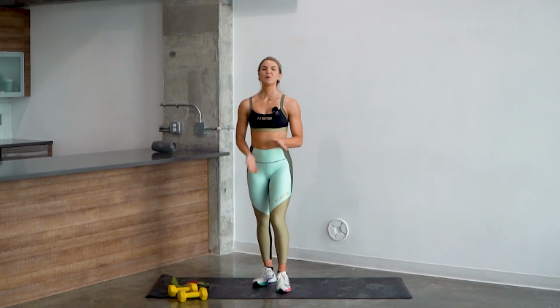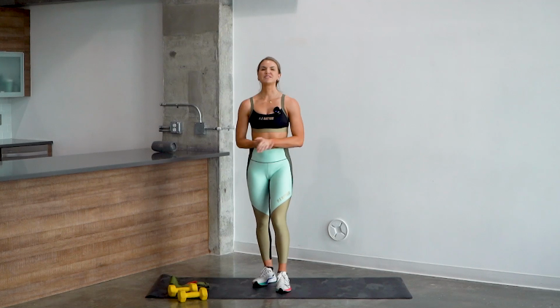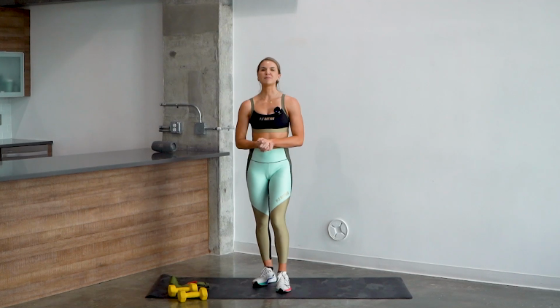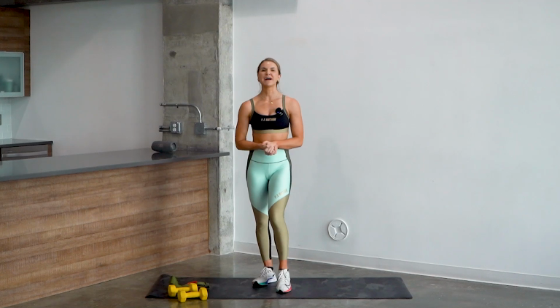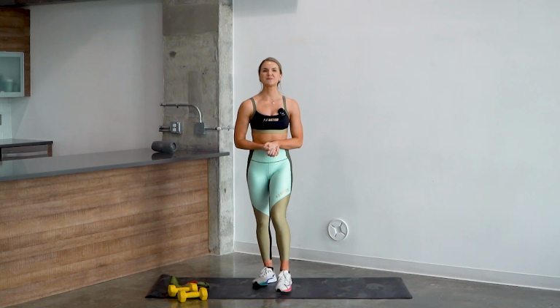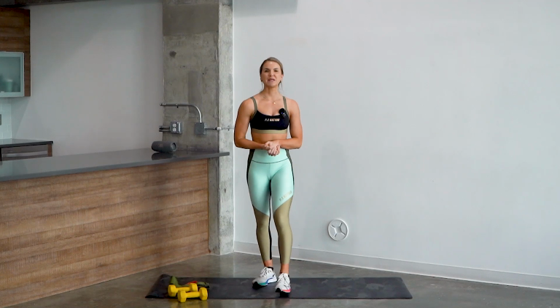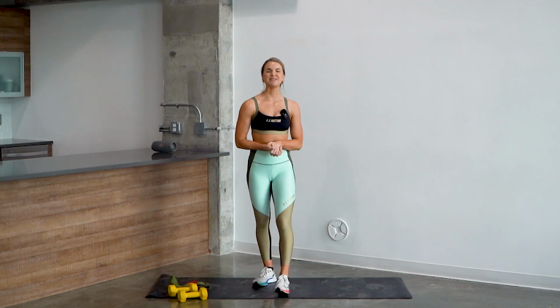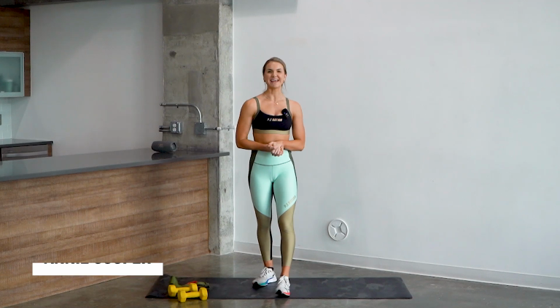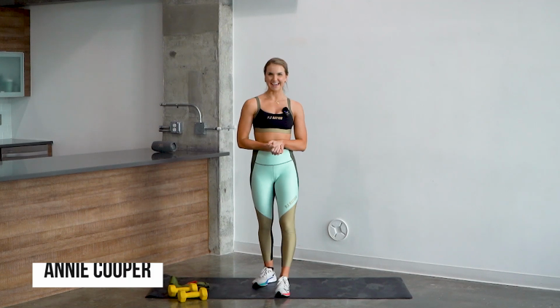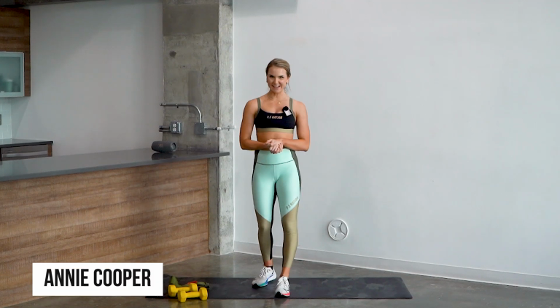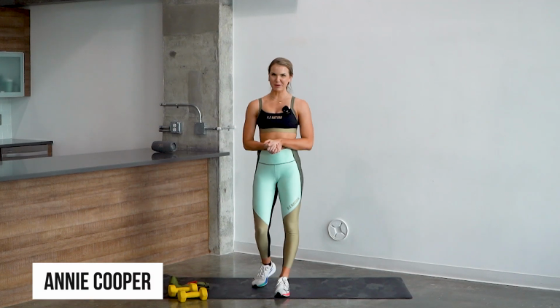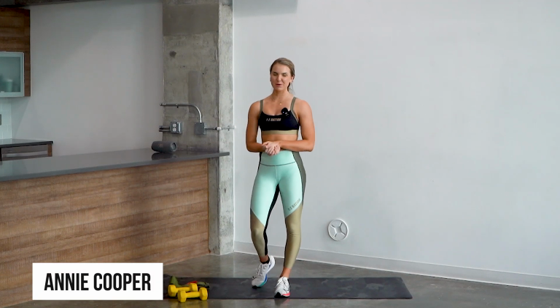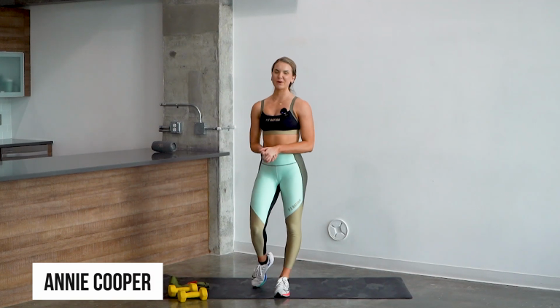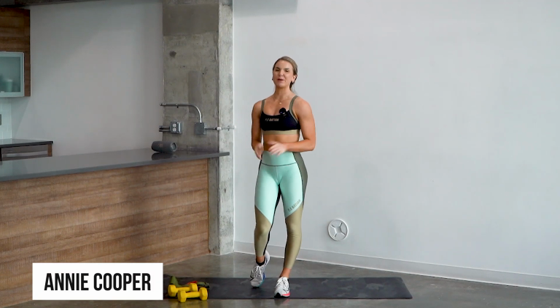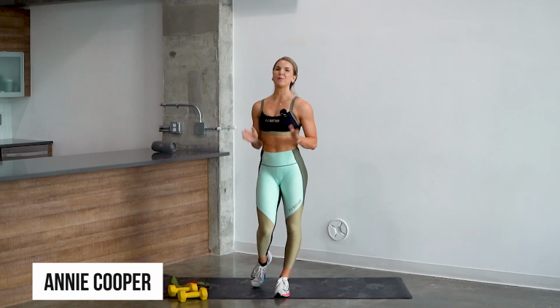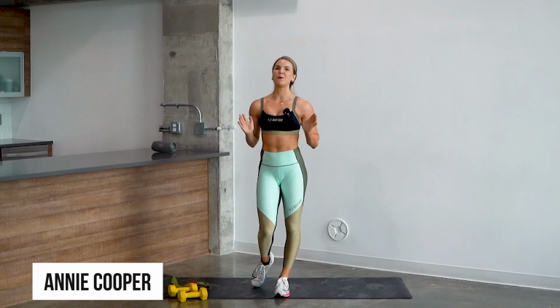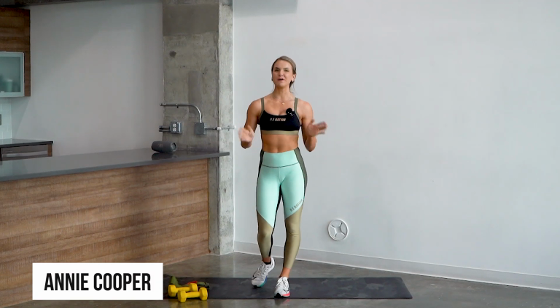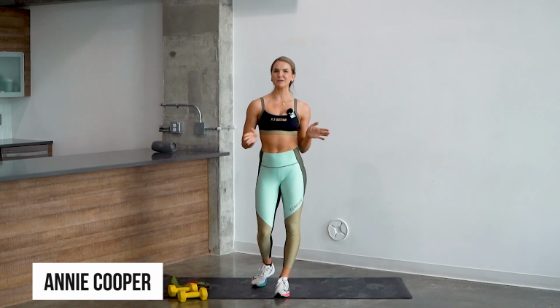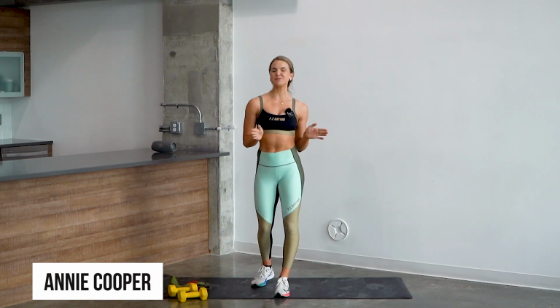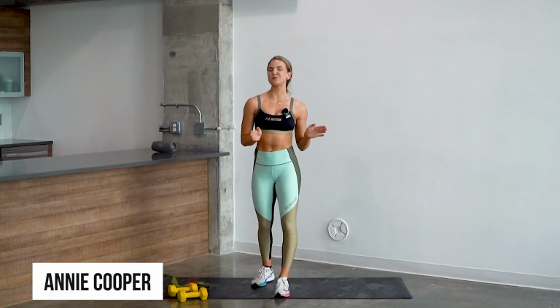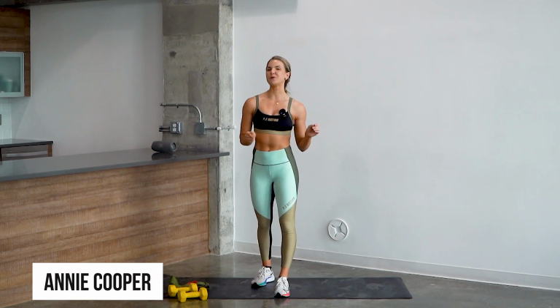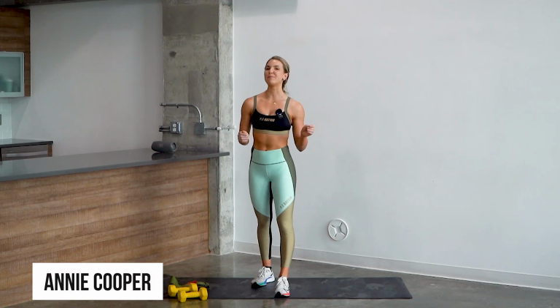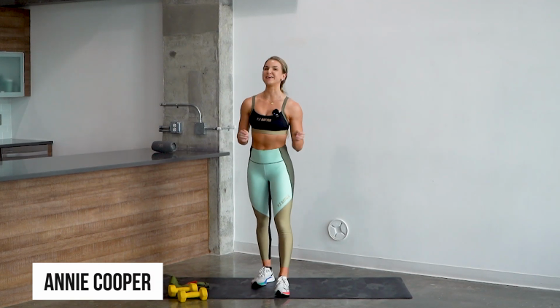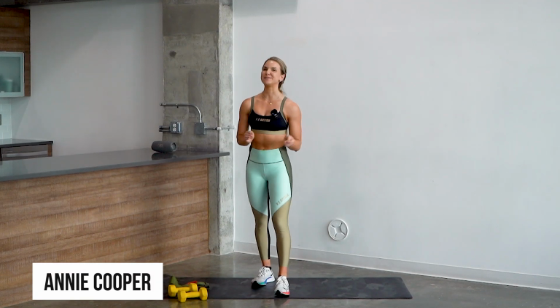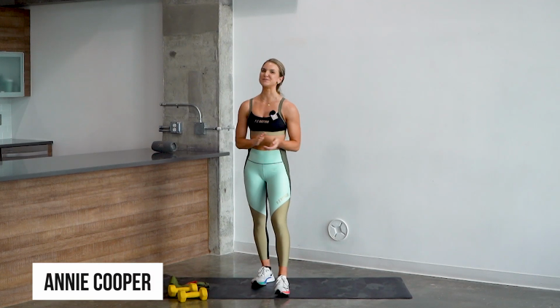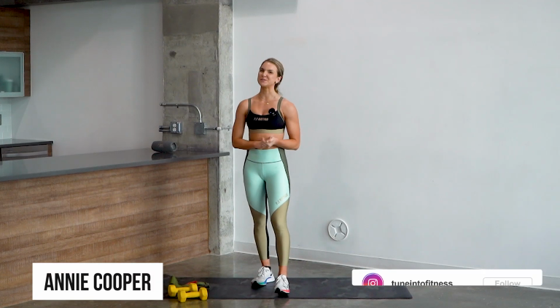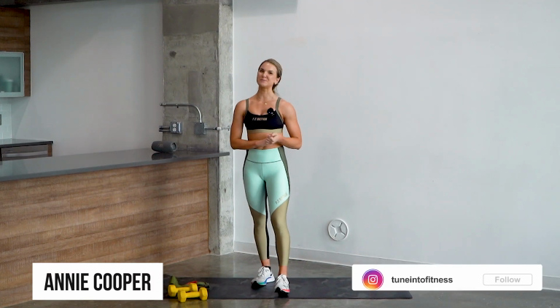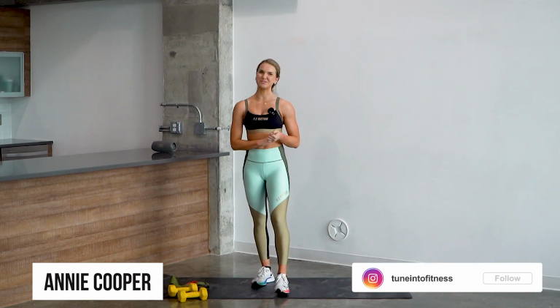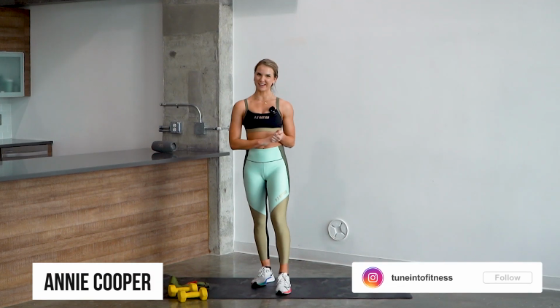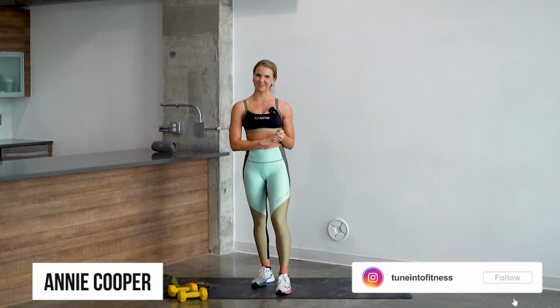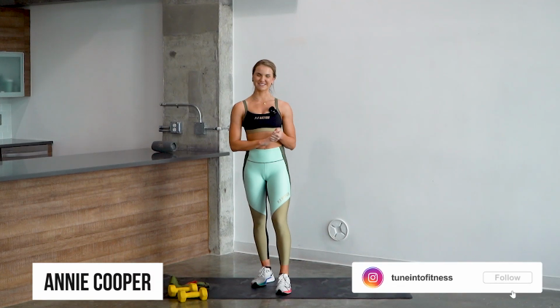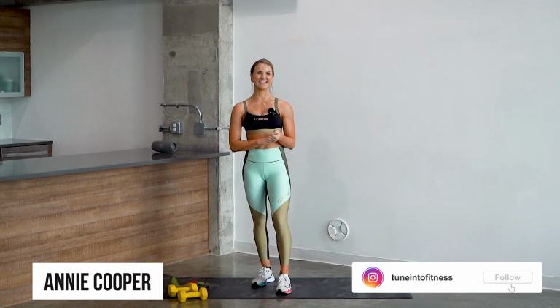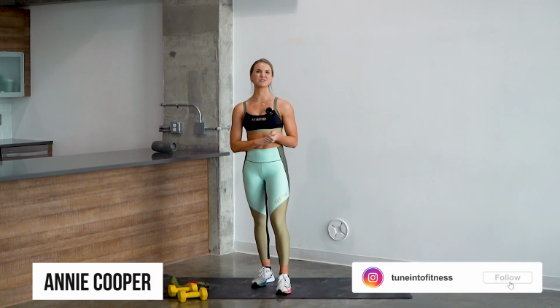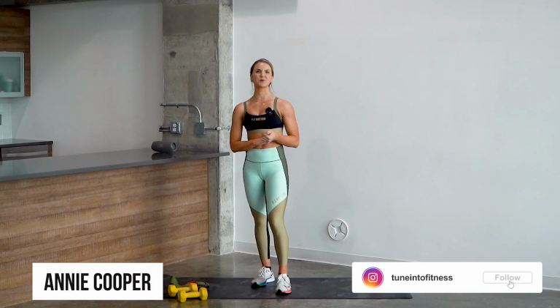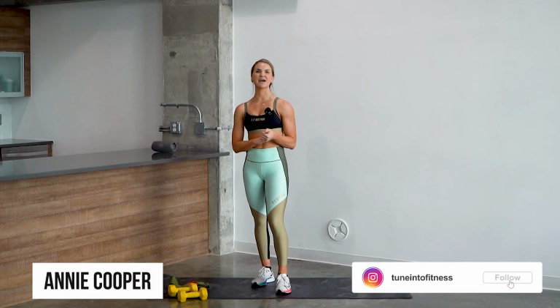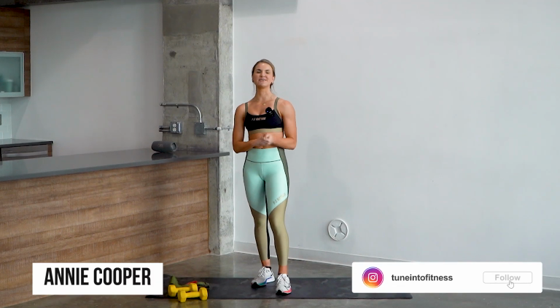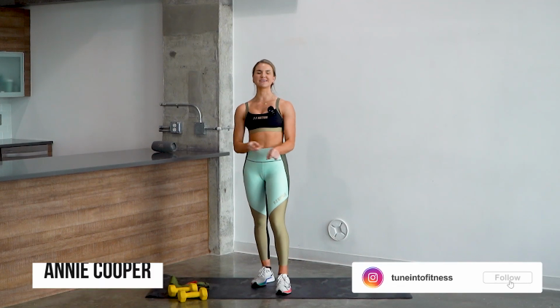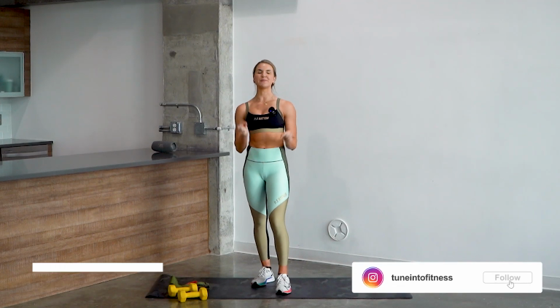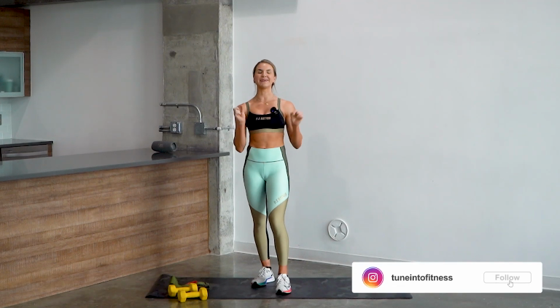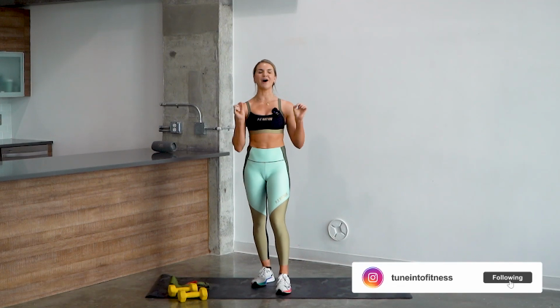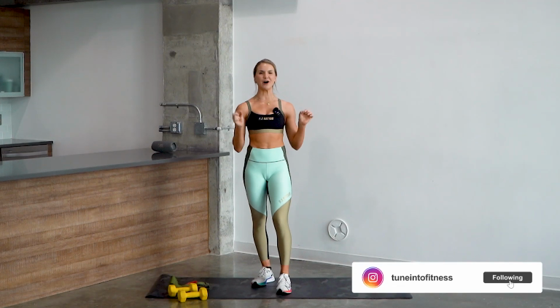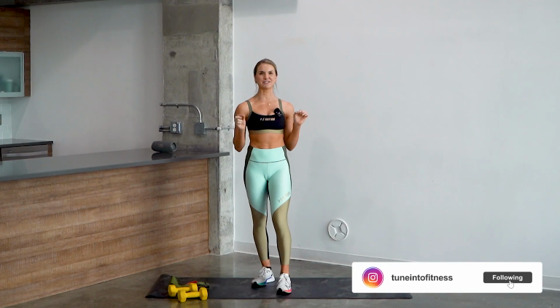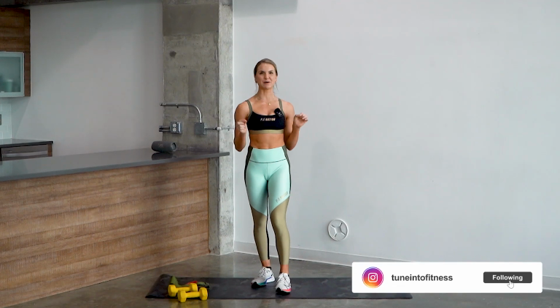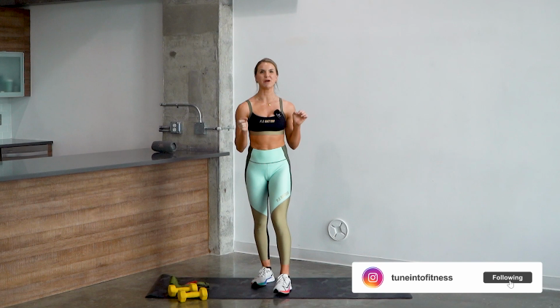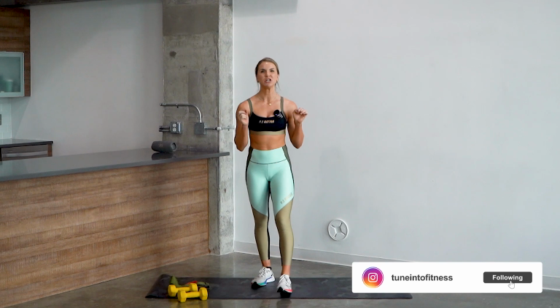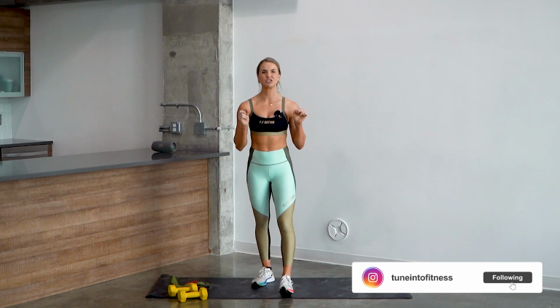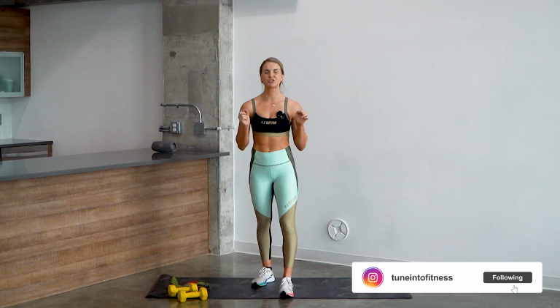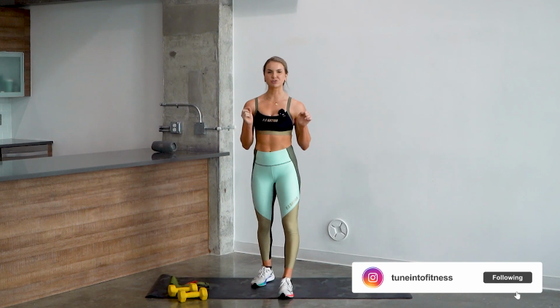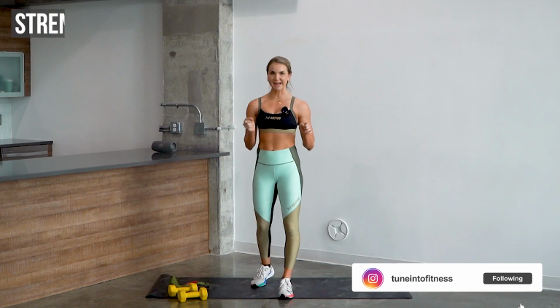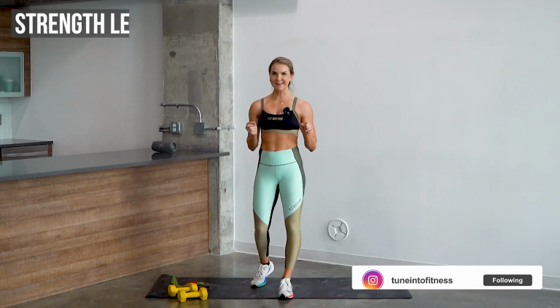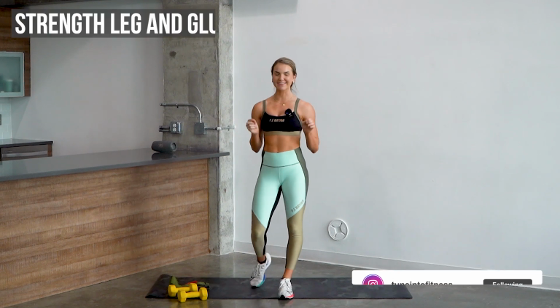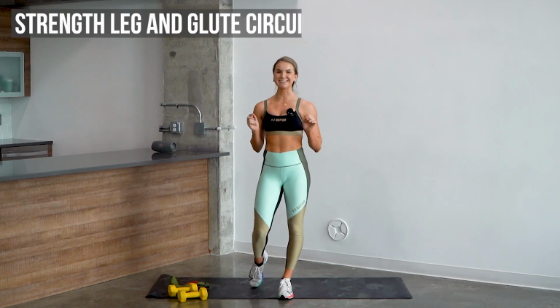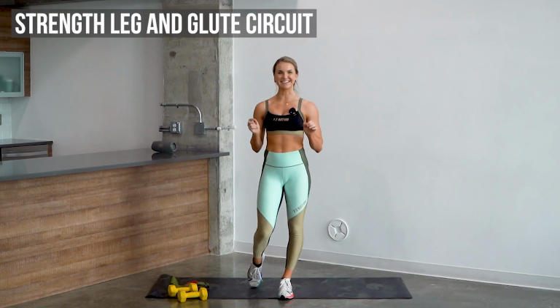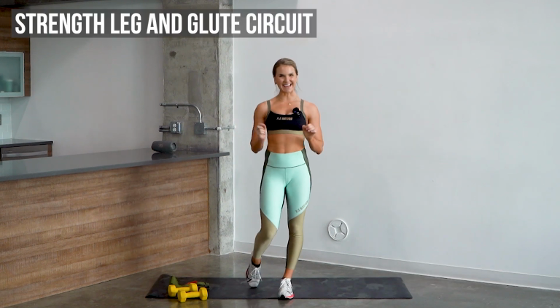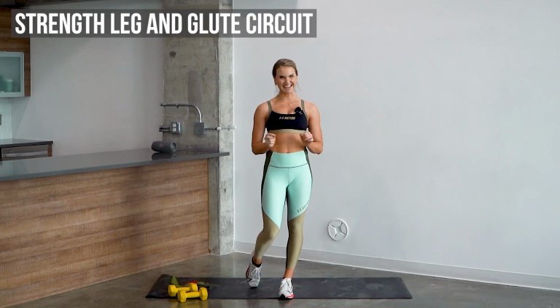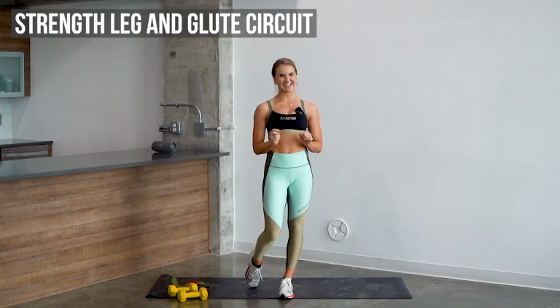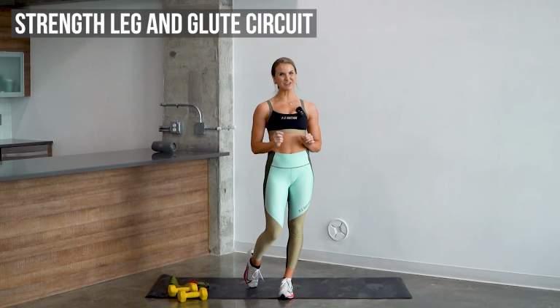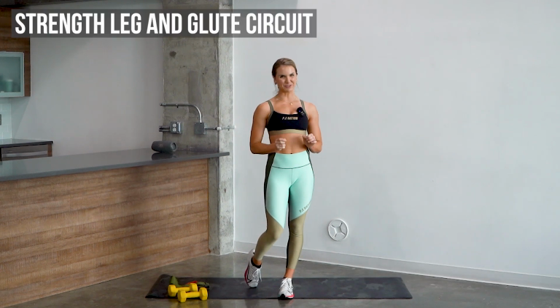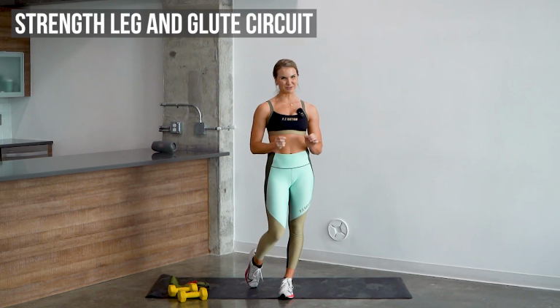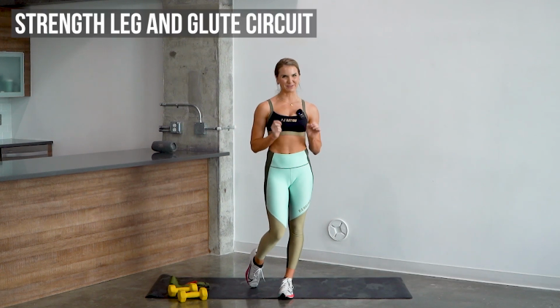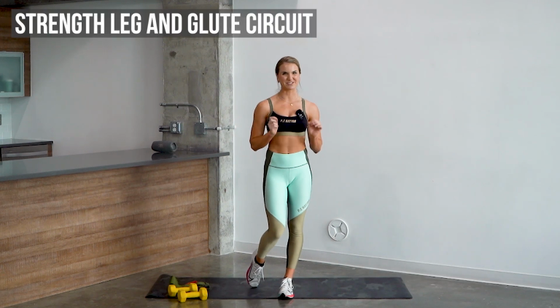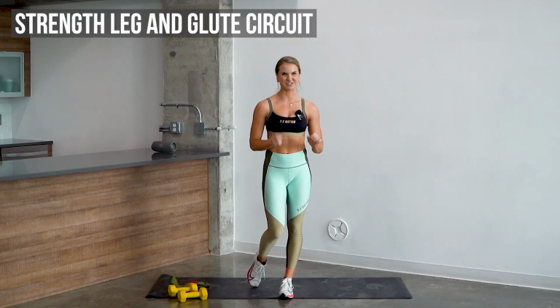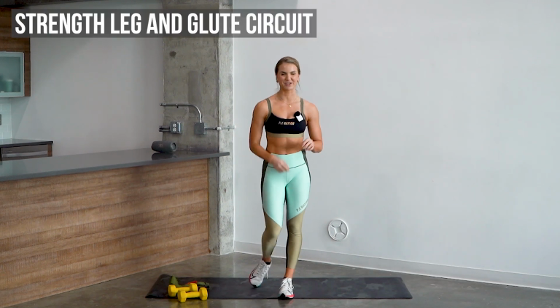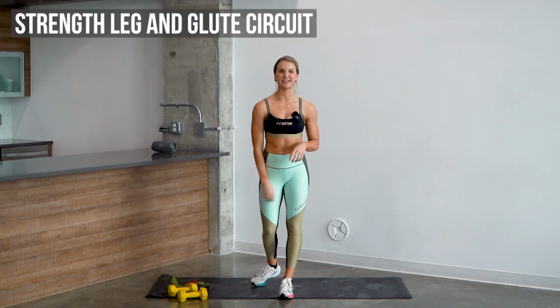What's up guys, my name is Annie Cooper and welcome to my YouTube channel. Today's workout is gonna be an awesome strength leg and glute circuit.